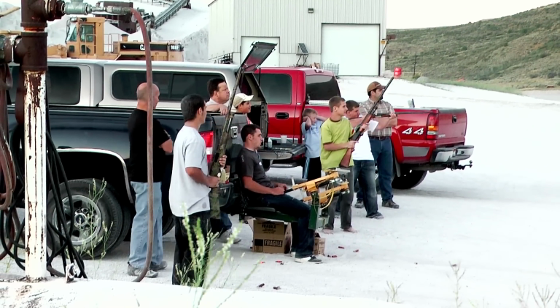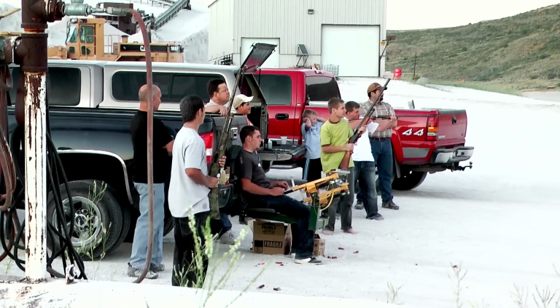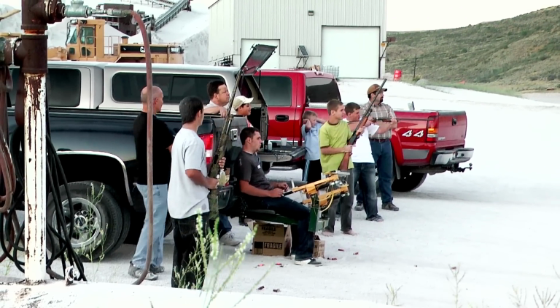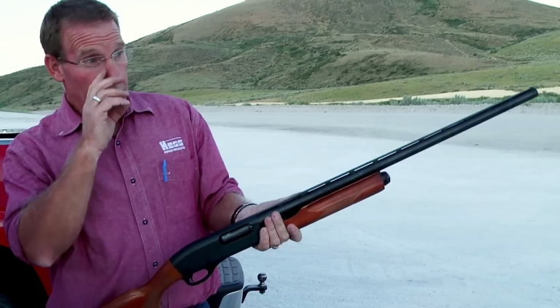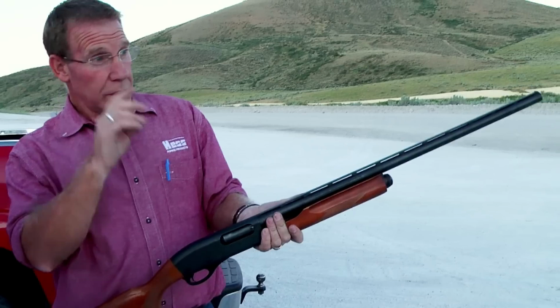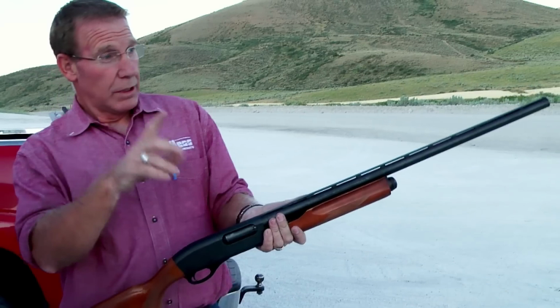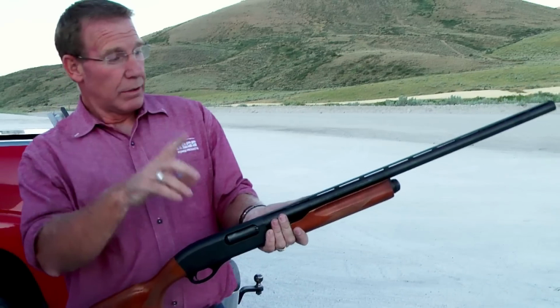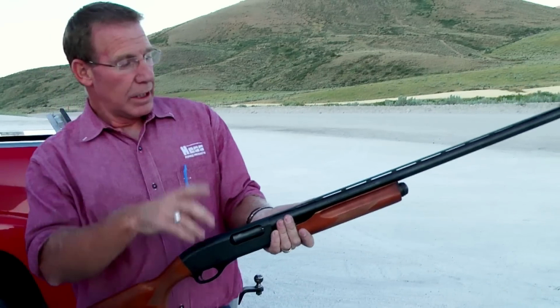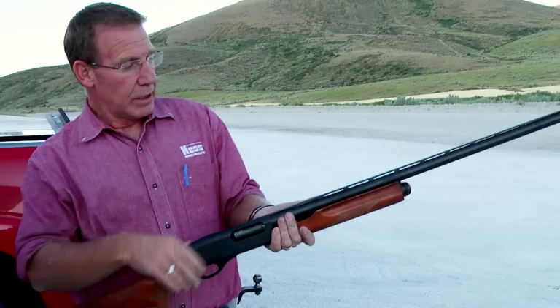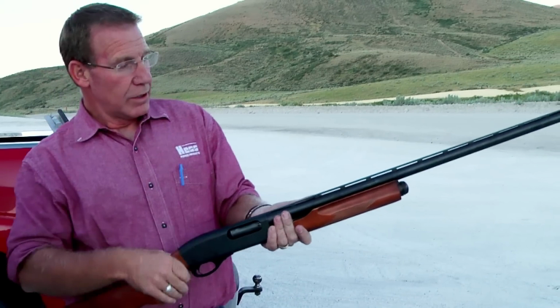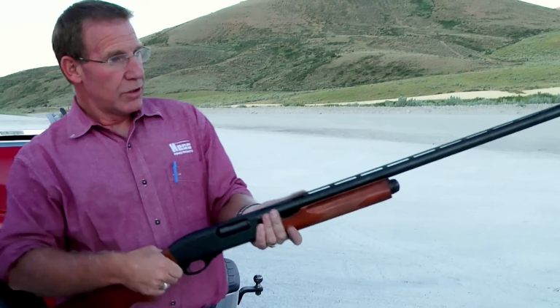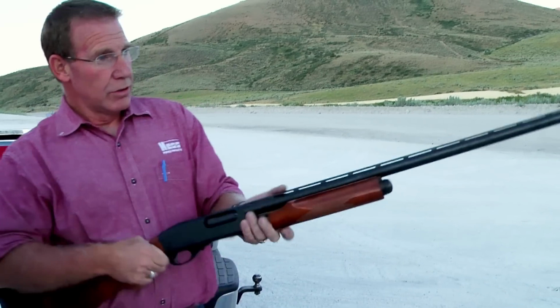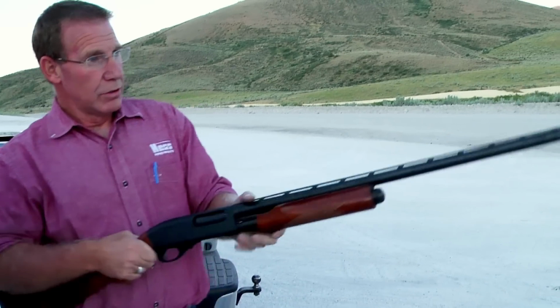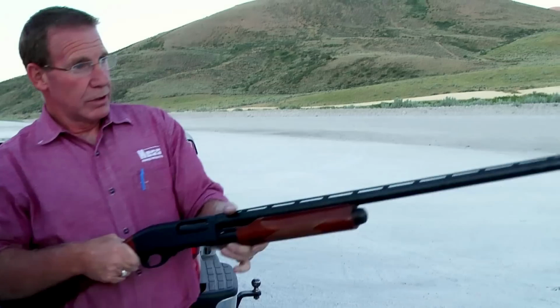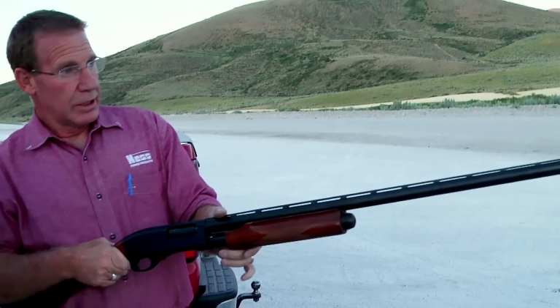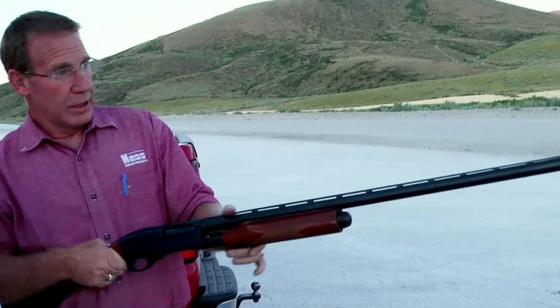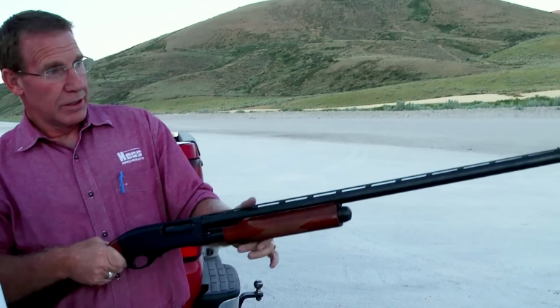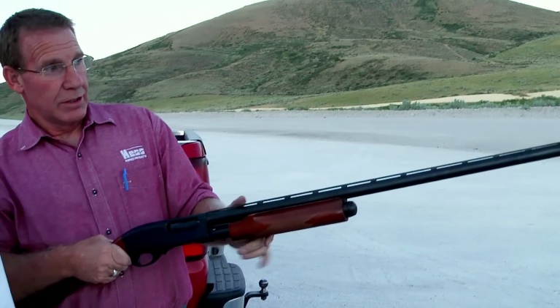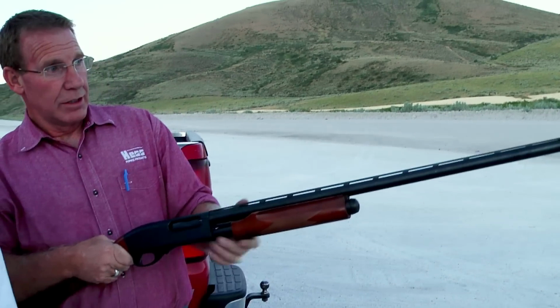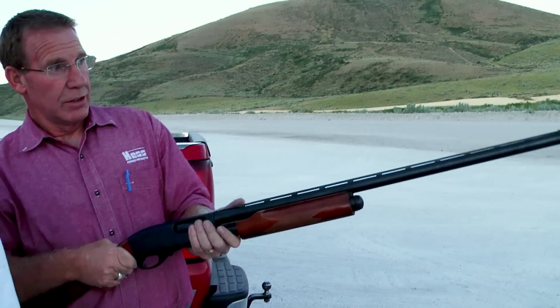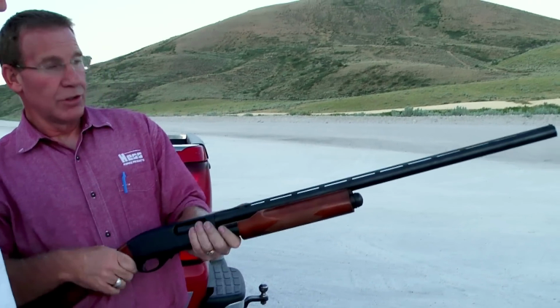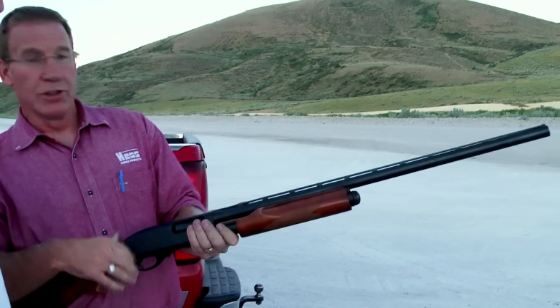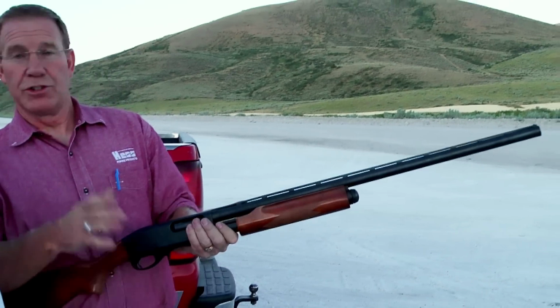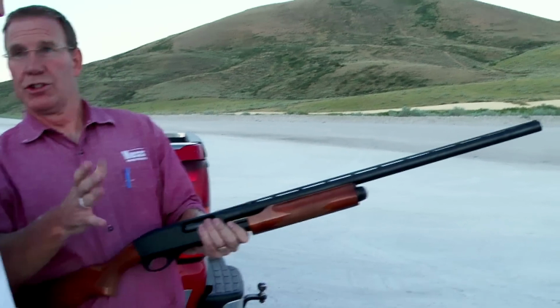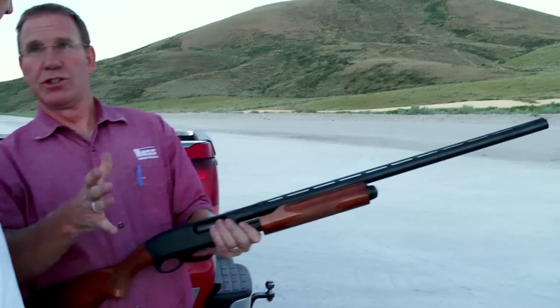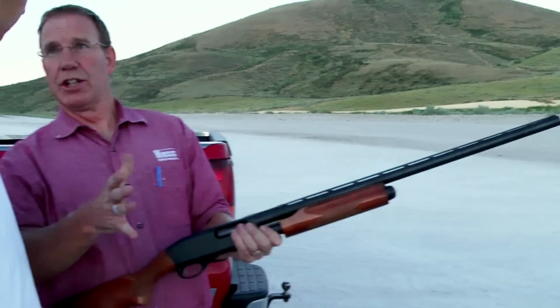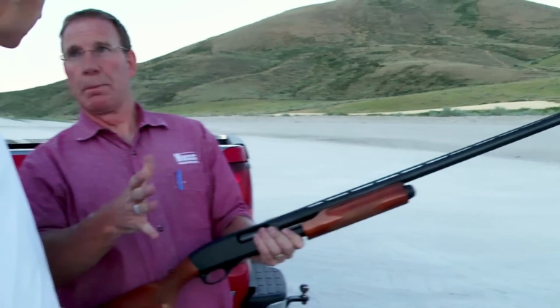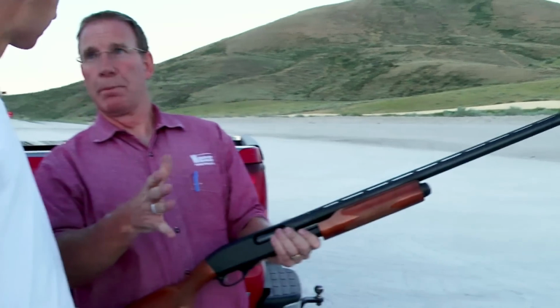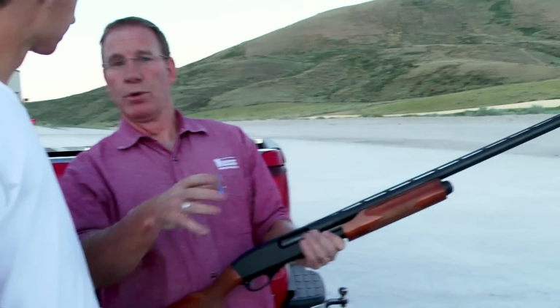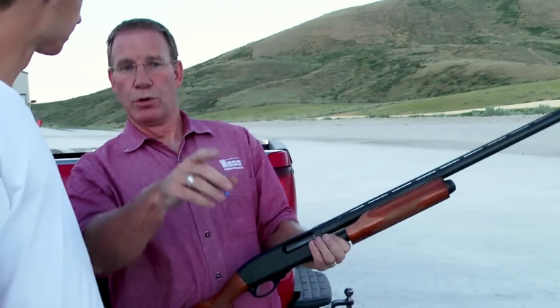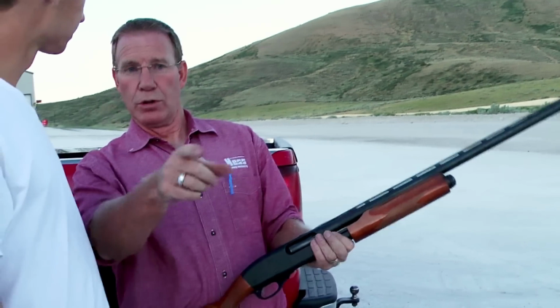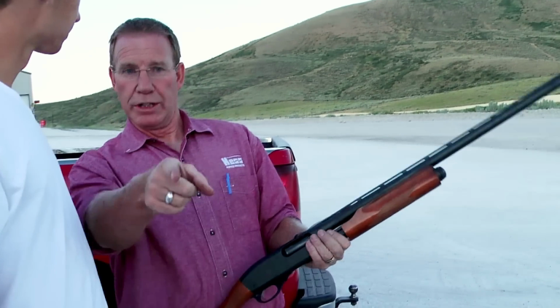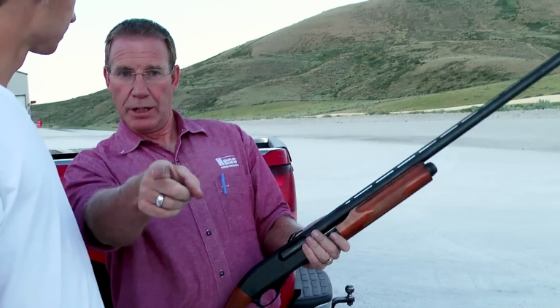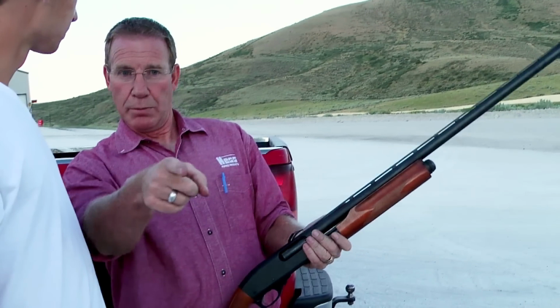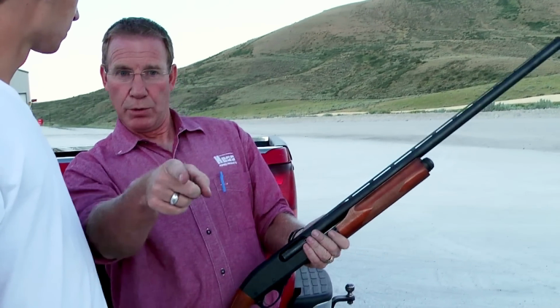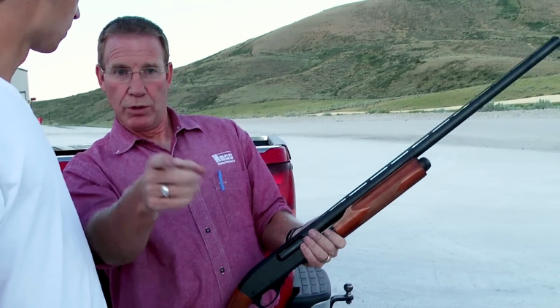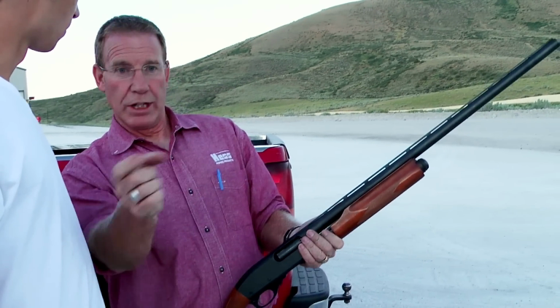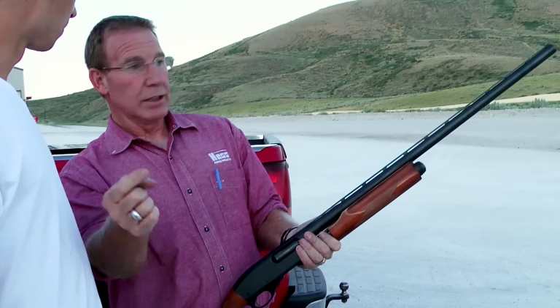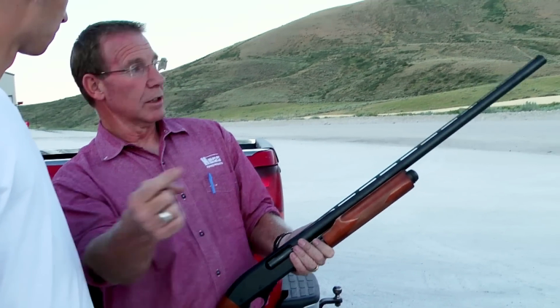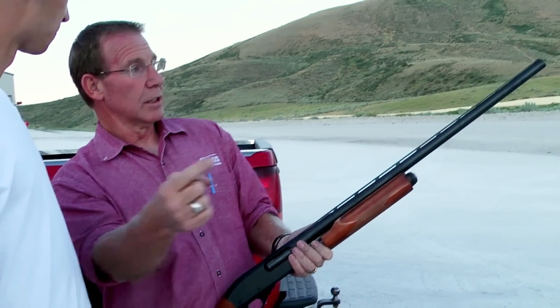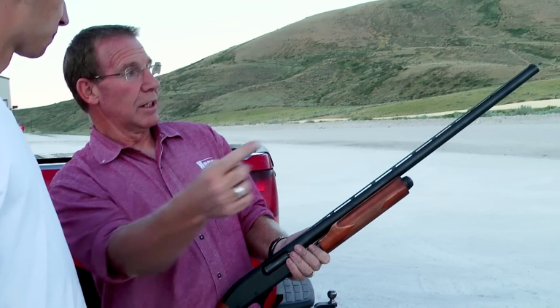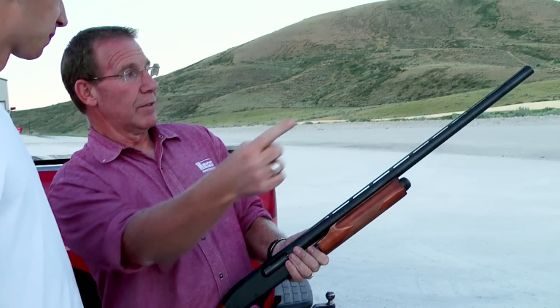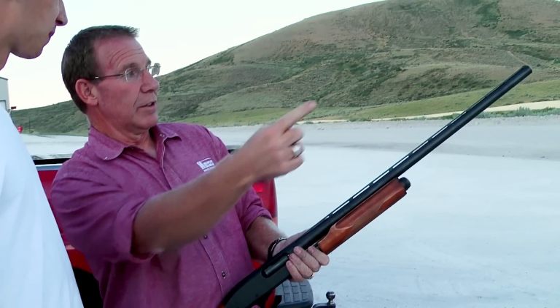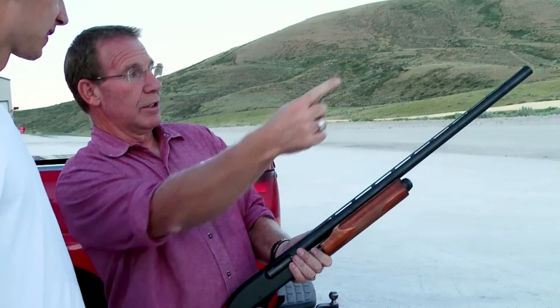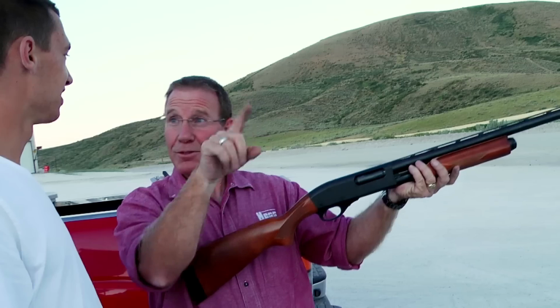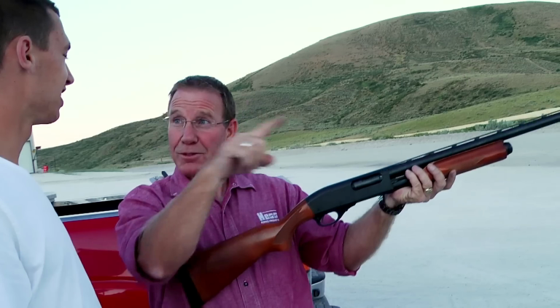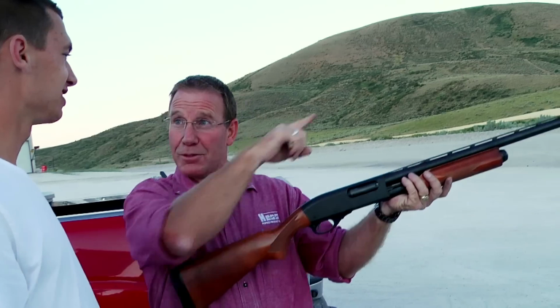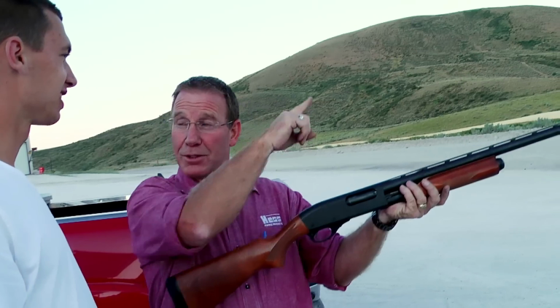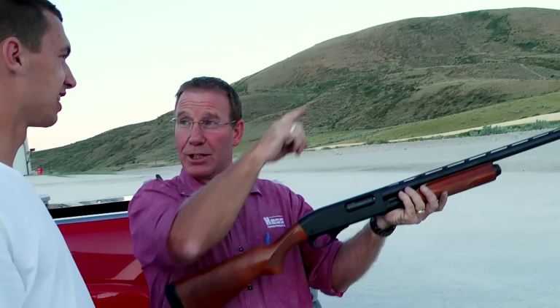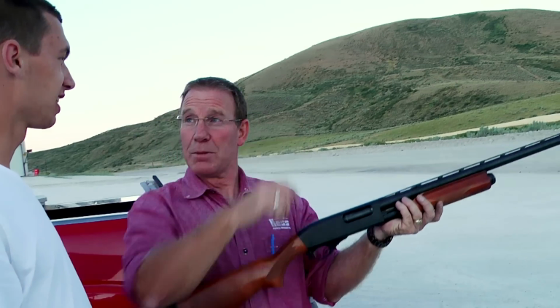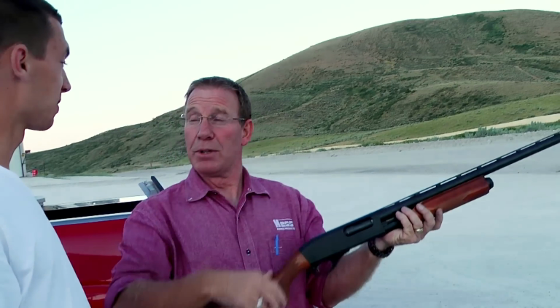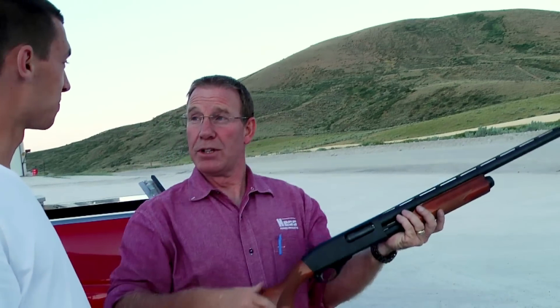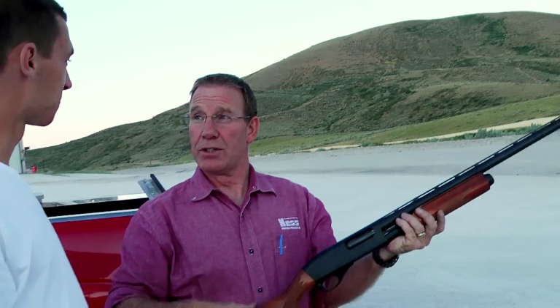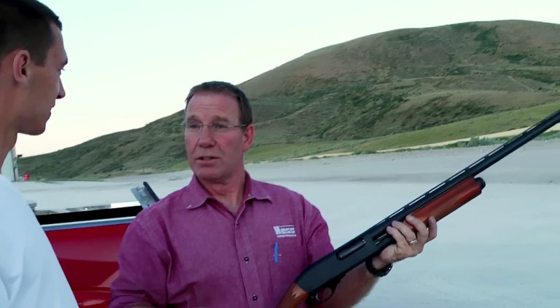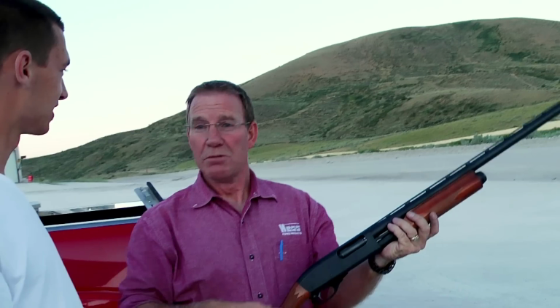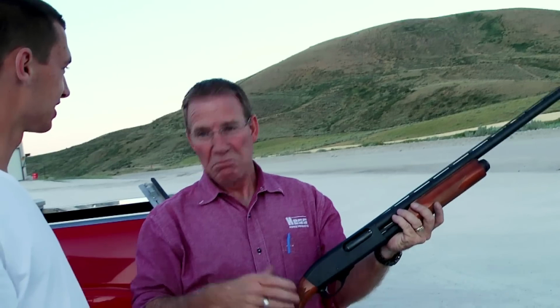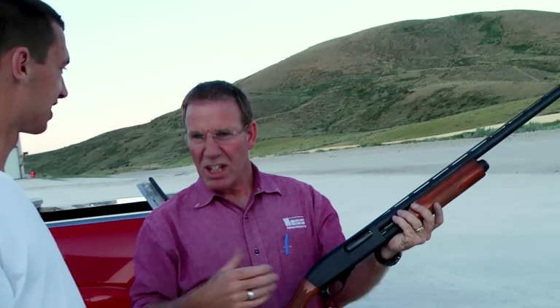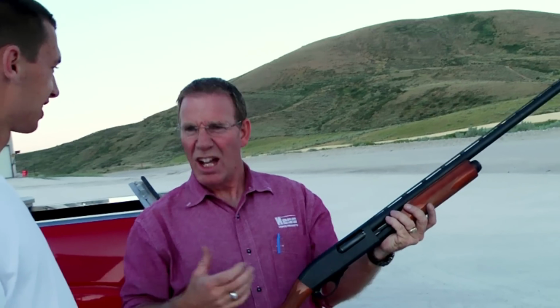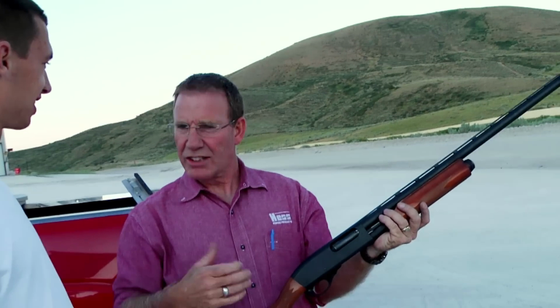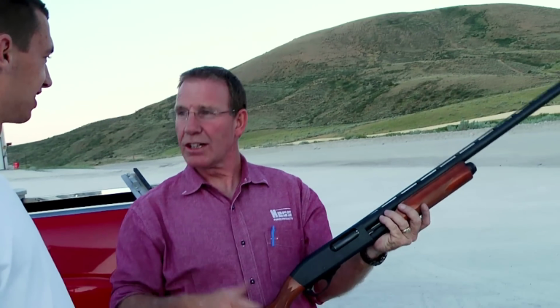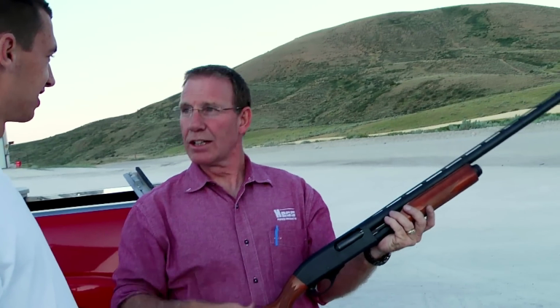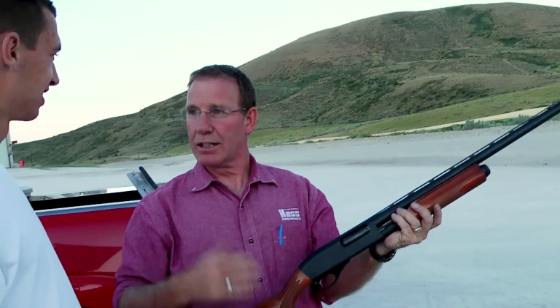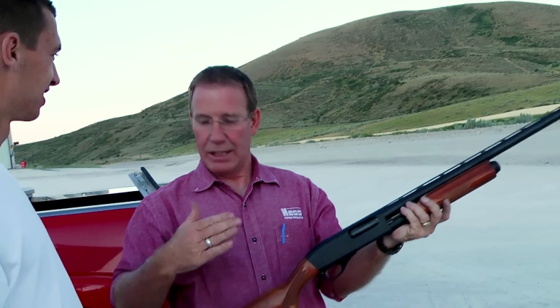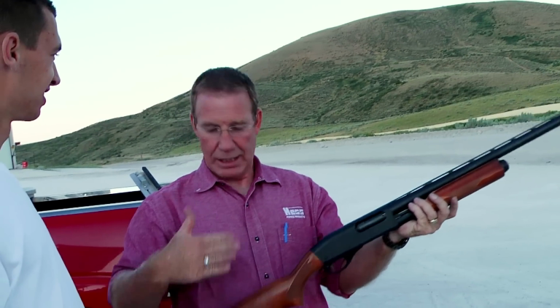When you get ready to shoot, they'll just say pull, and they'll pull that lever and release your pigeon. Yeah, it's got a little kick.